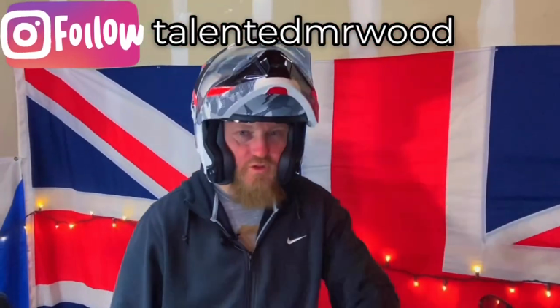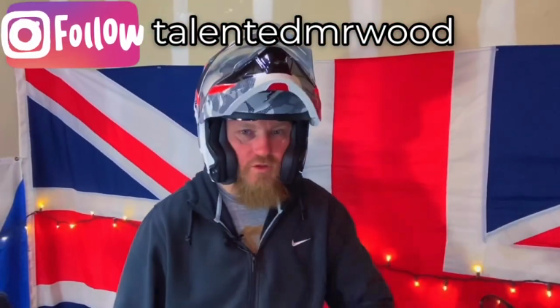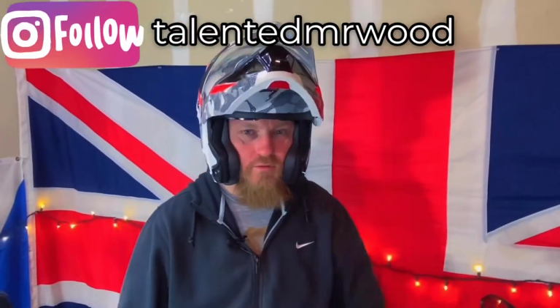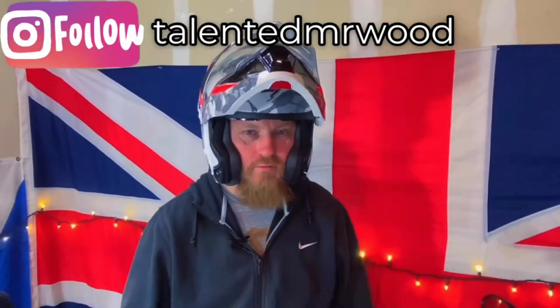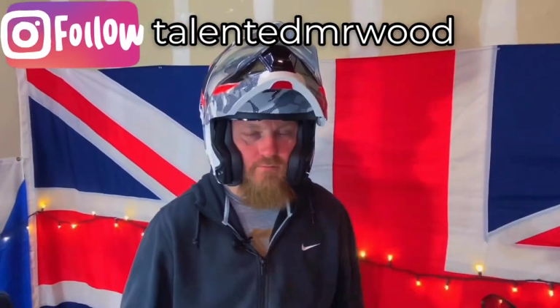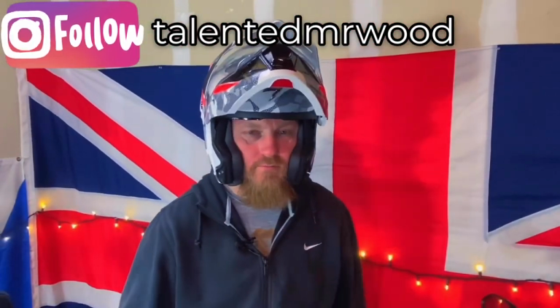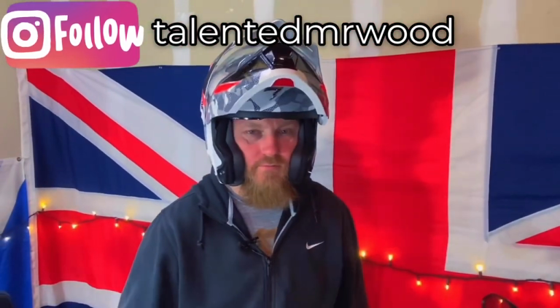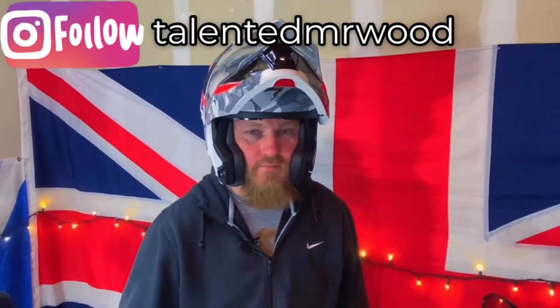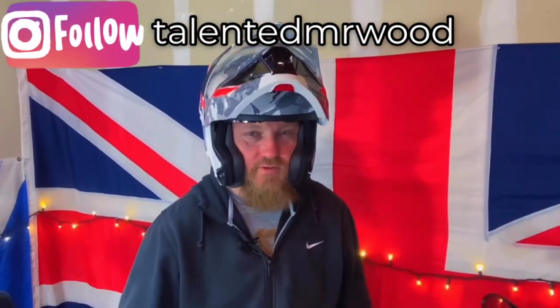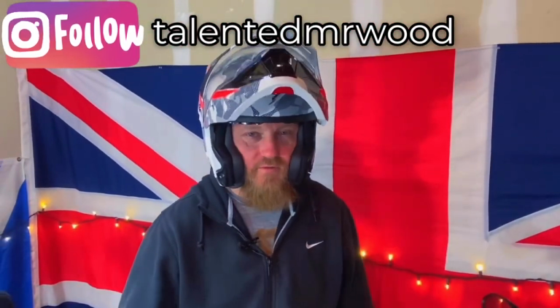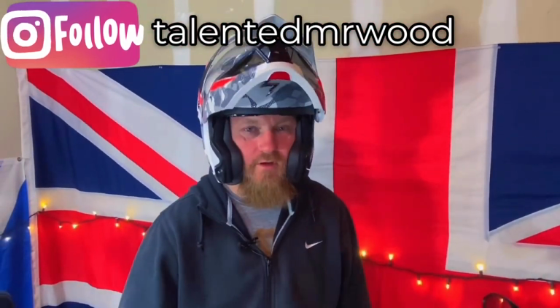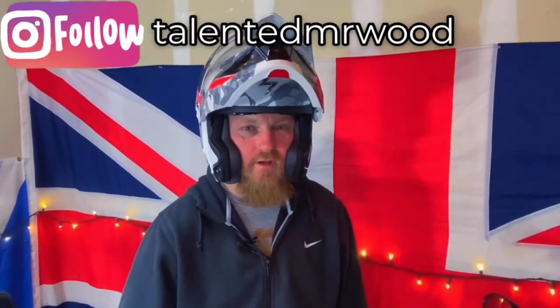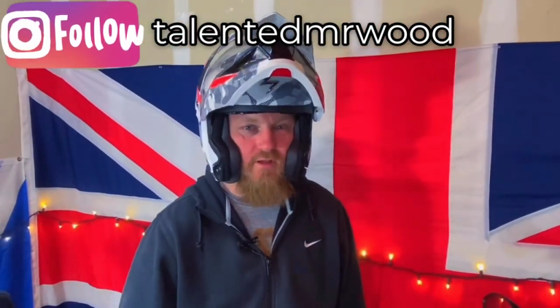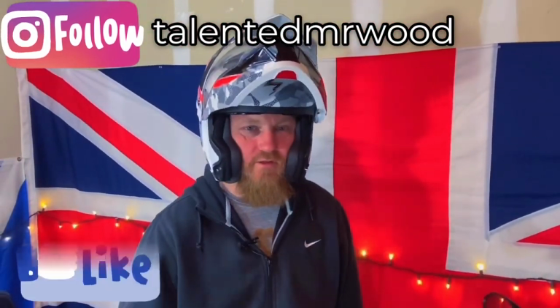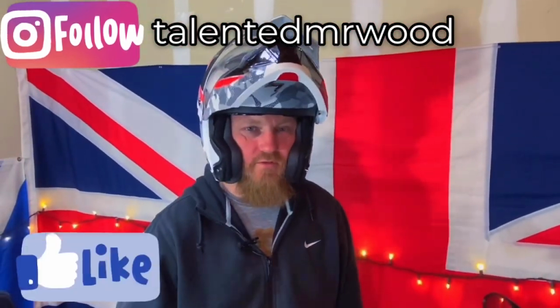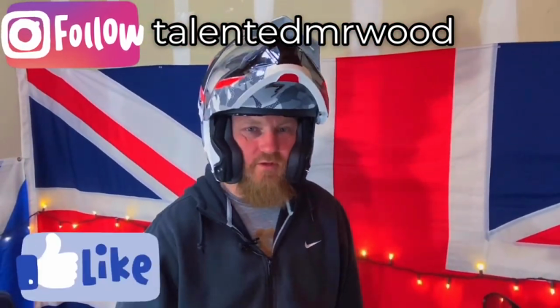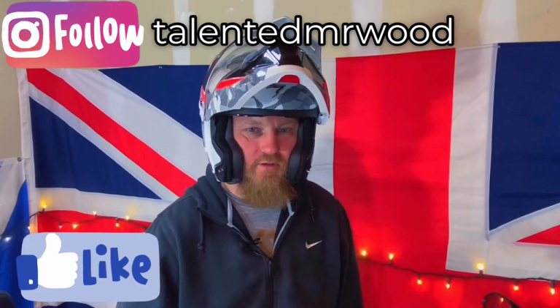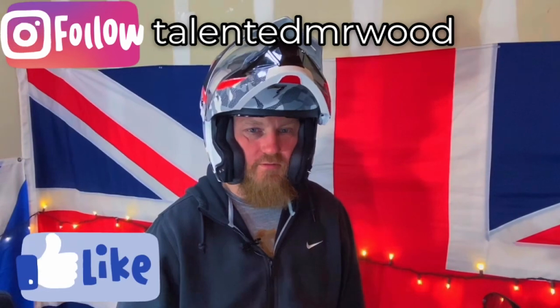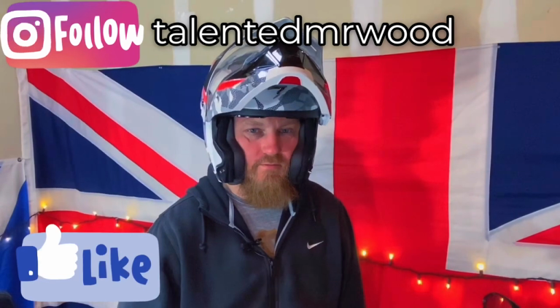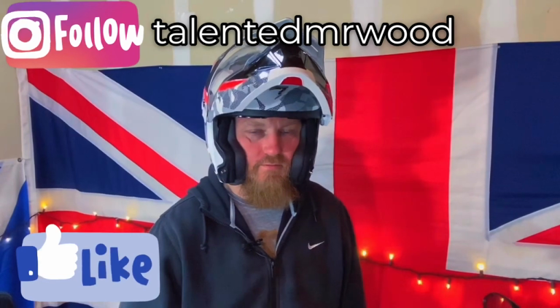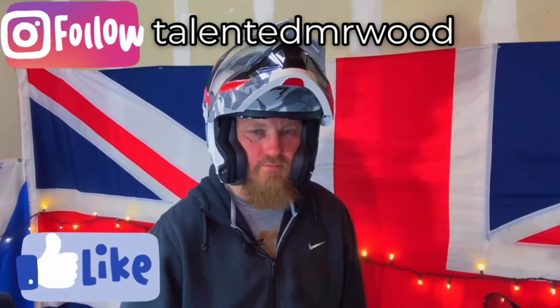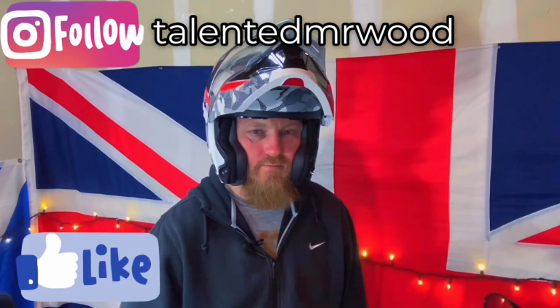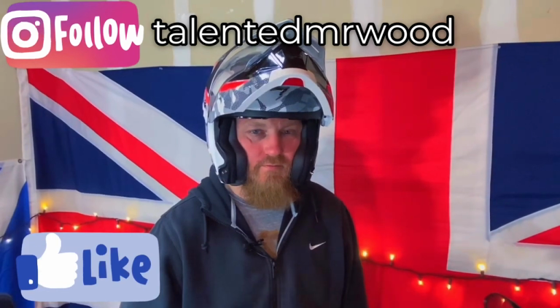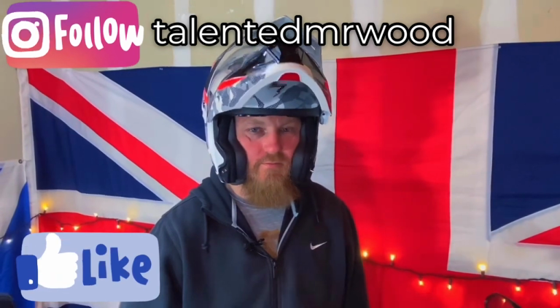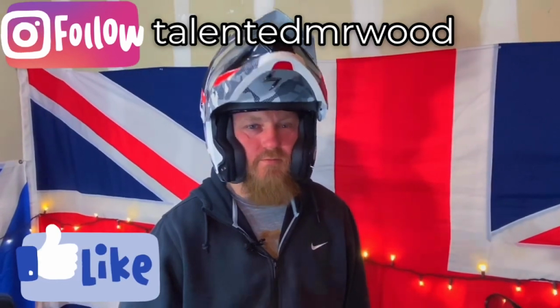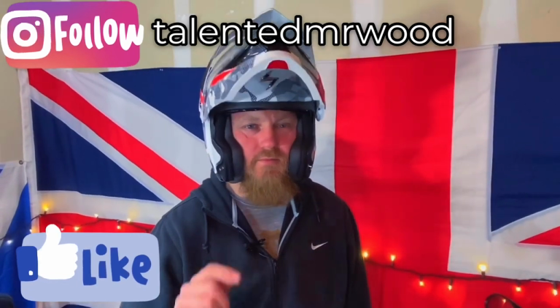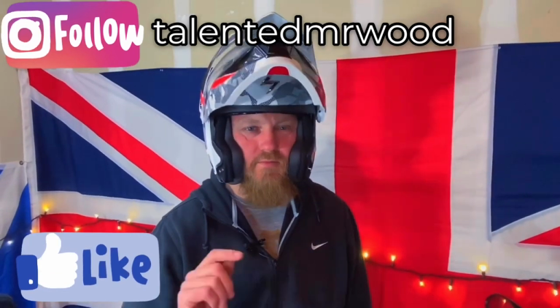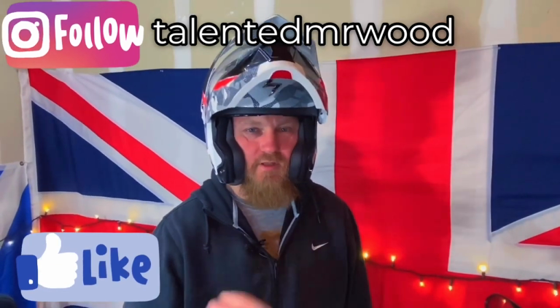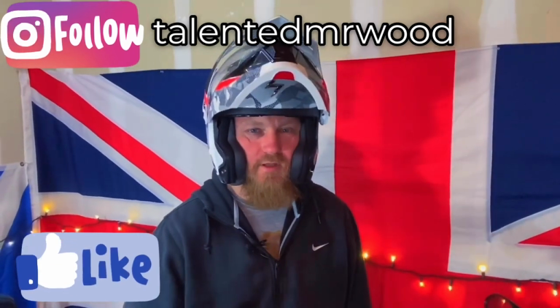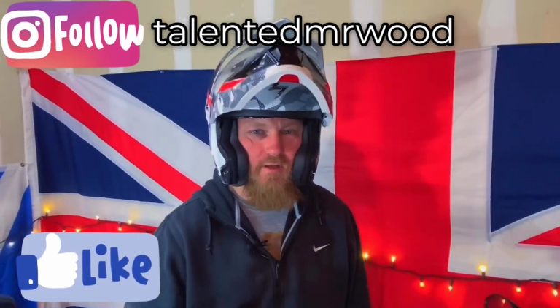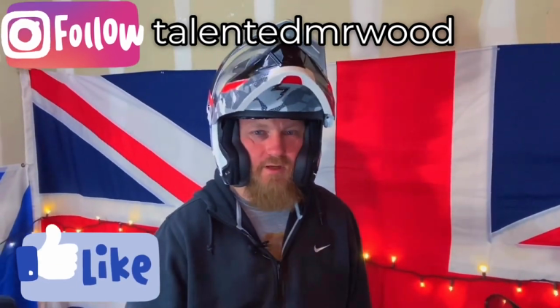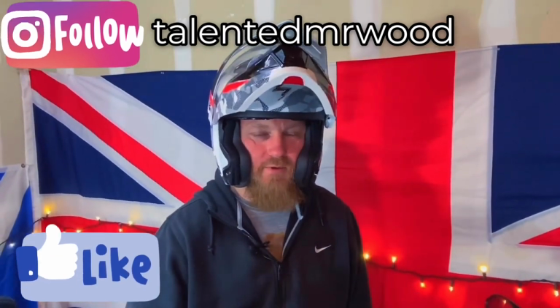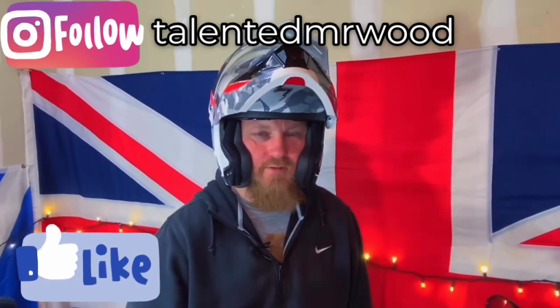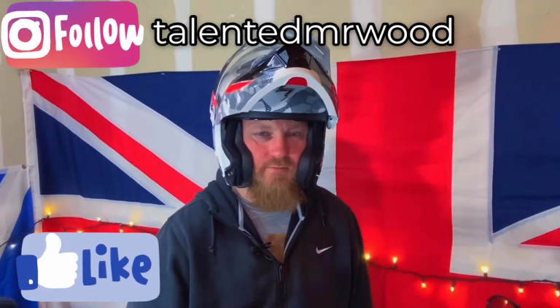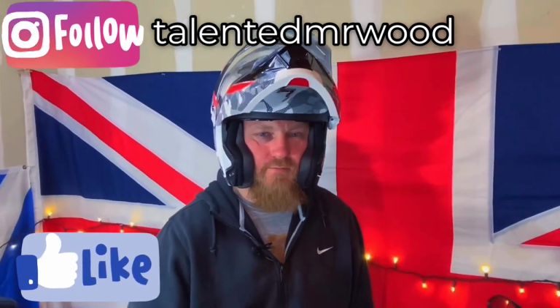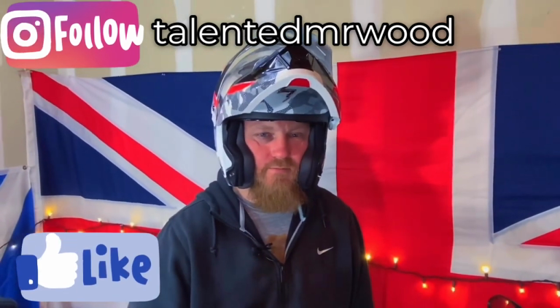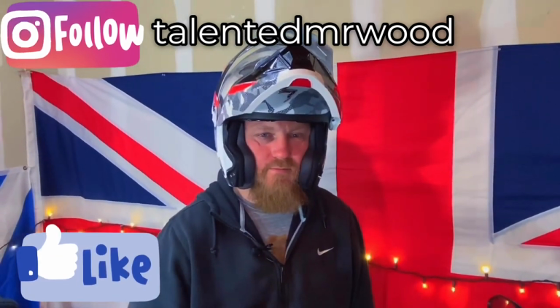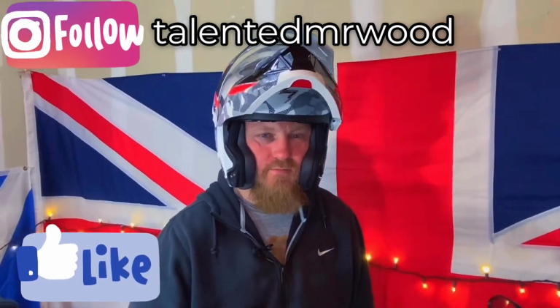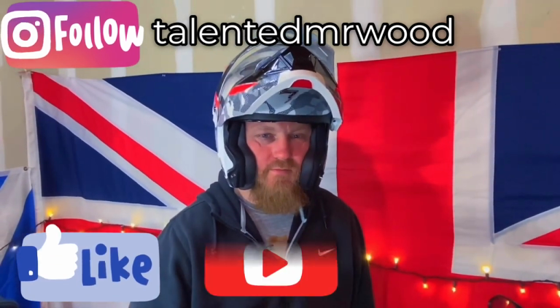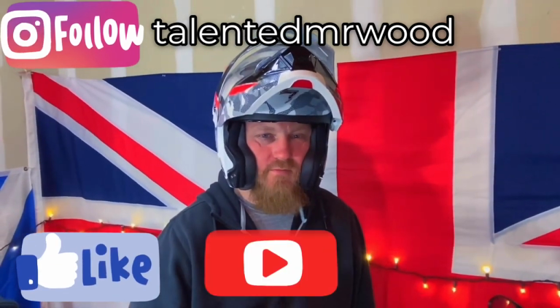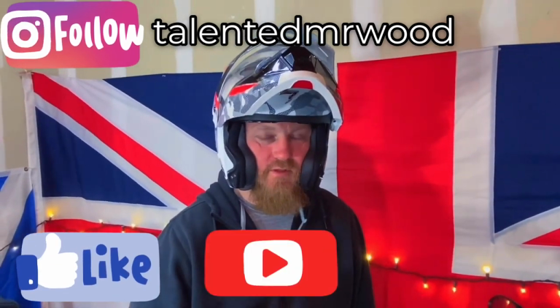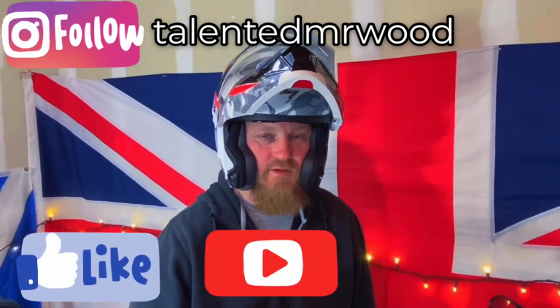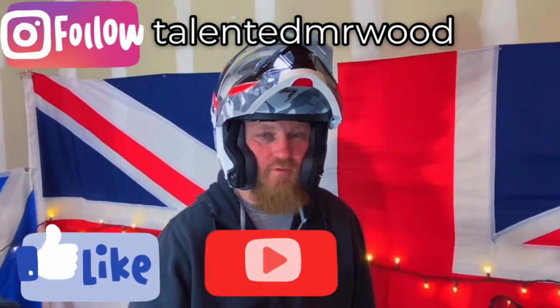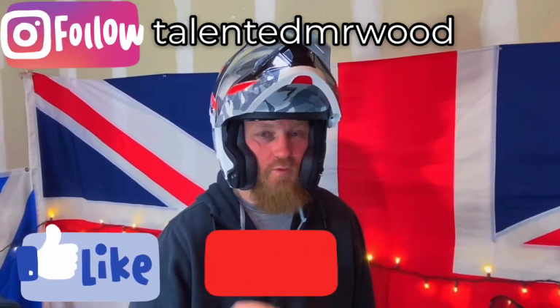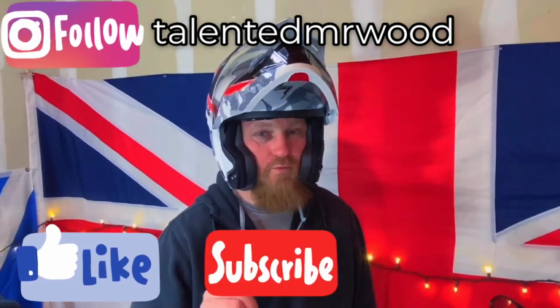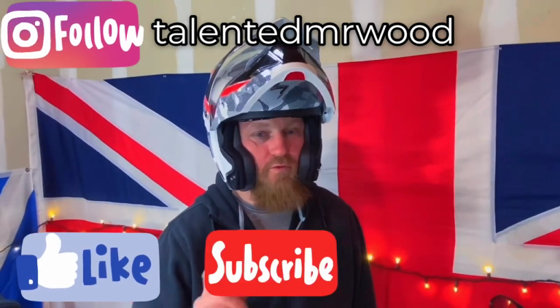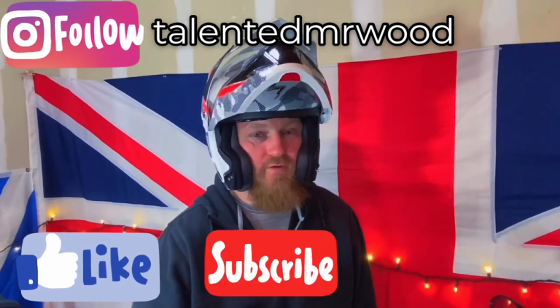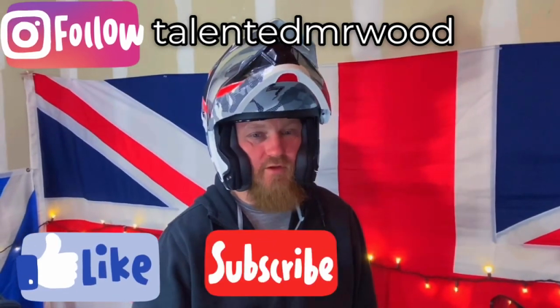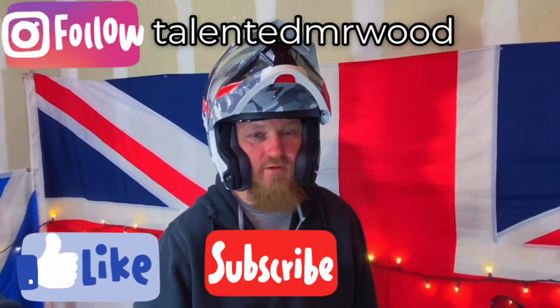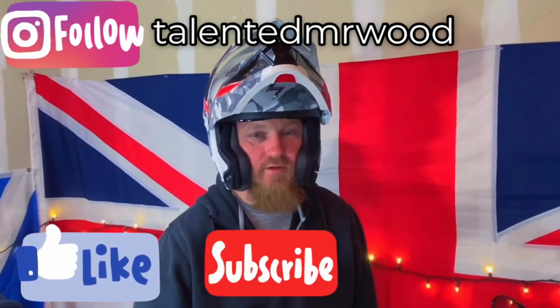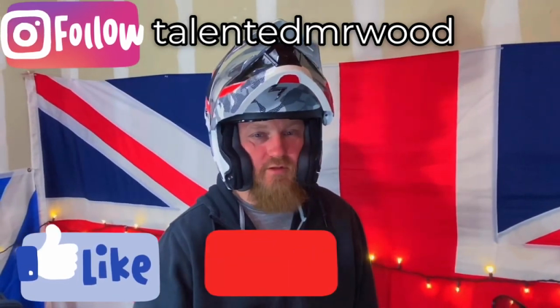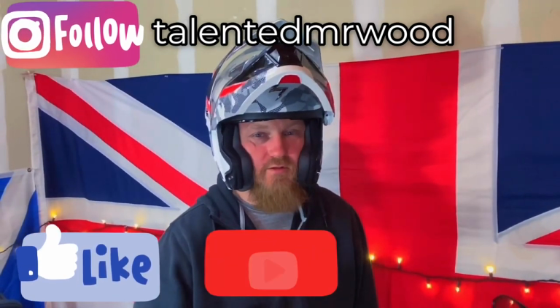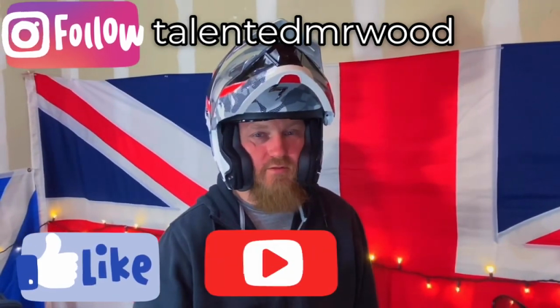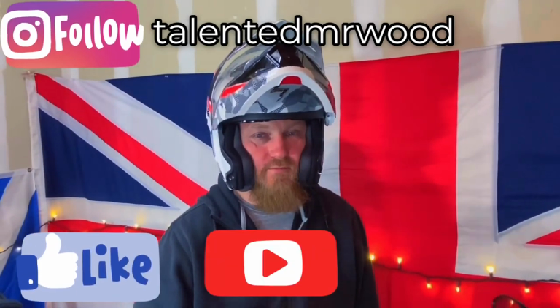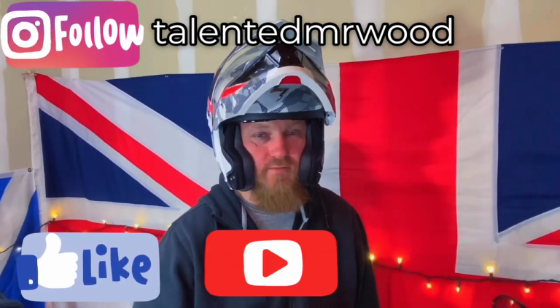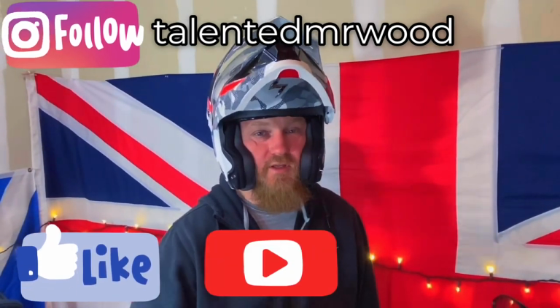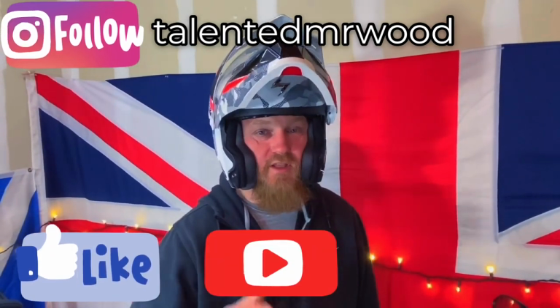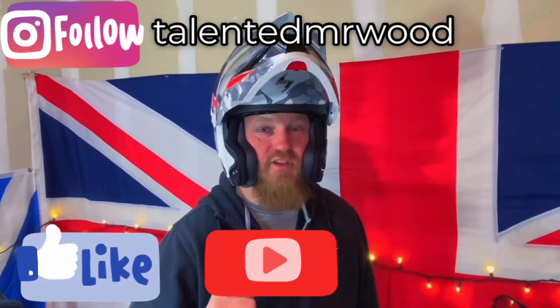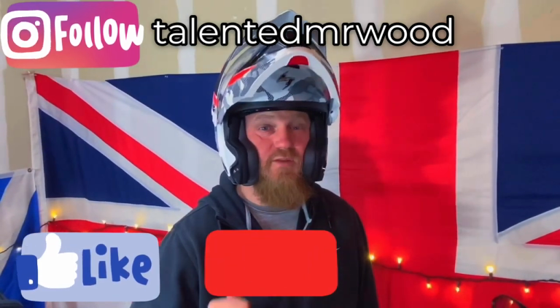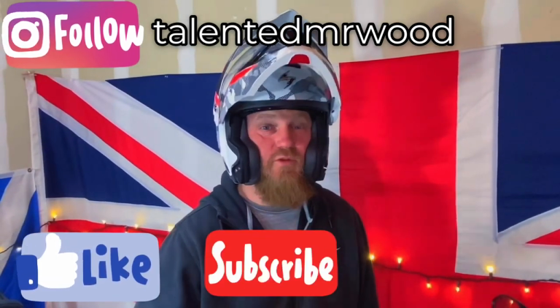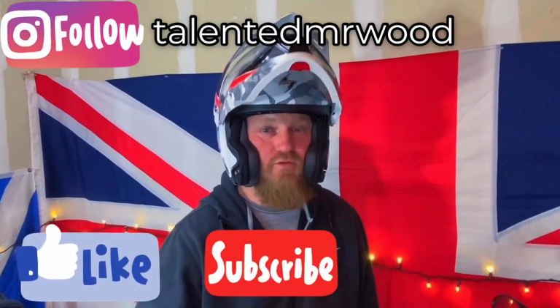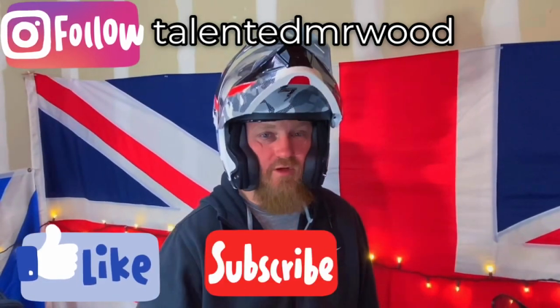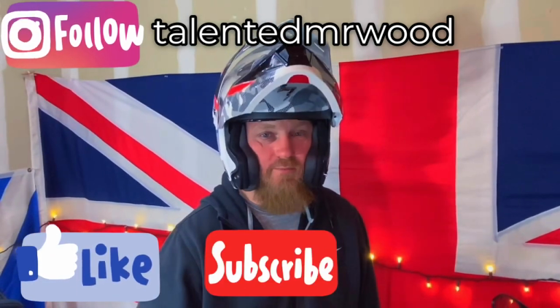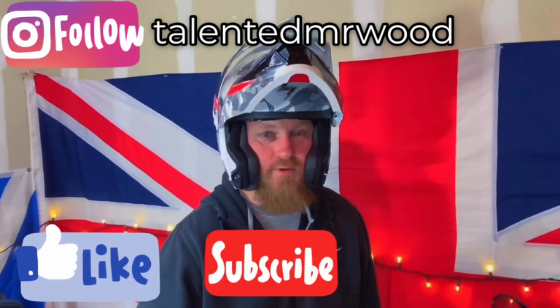If you like this video, hit the like button. If you want more videos like this, hit the subscribe button.